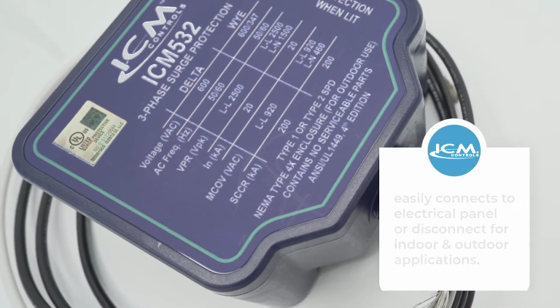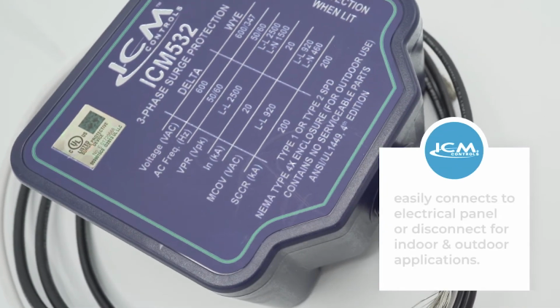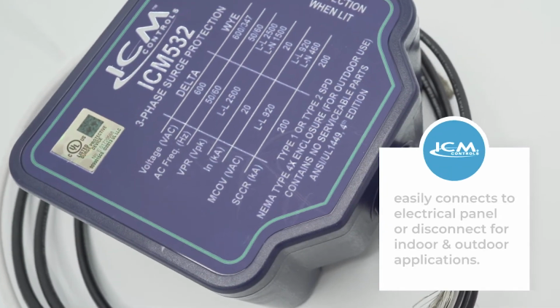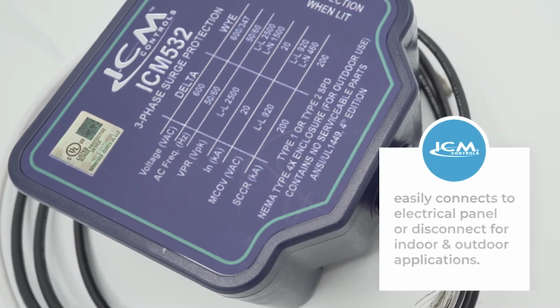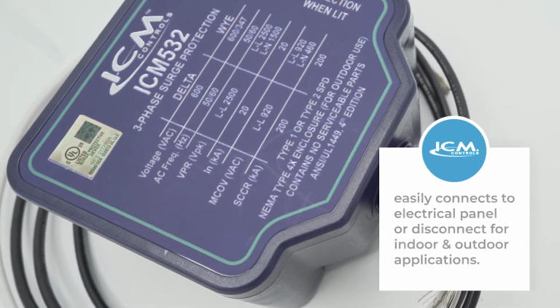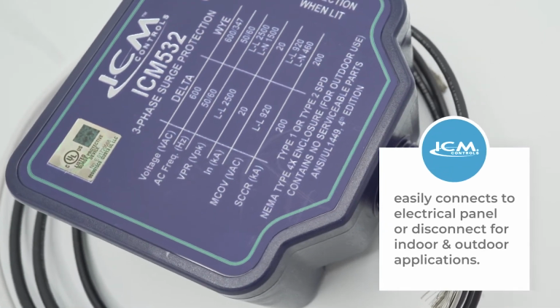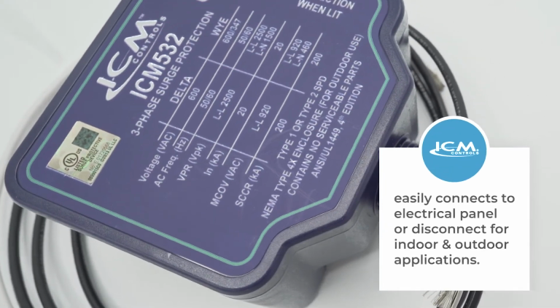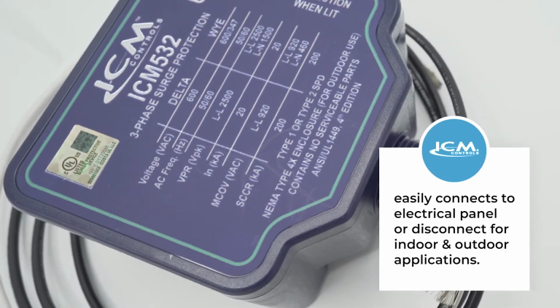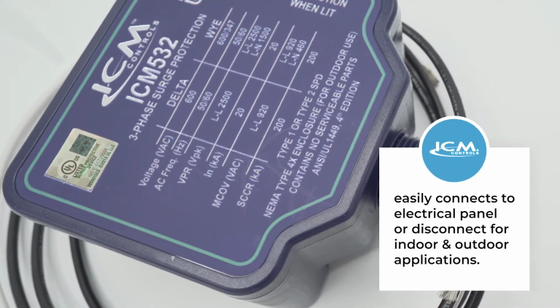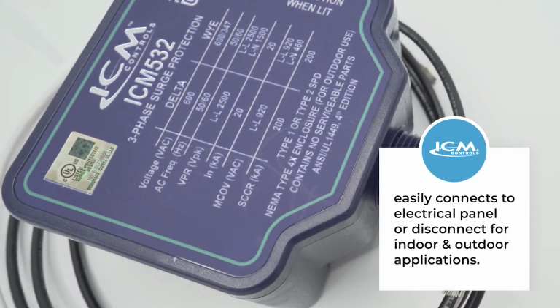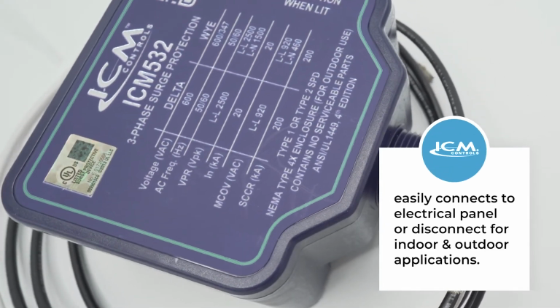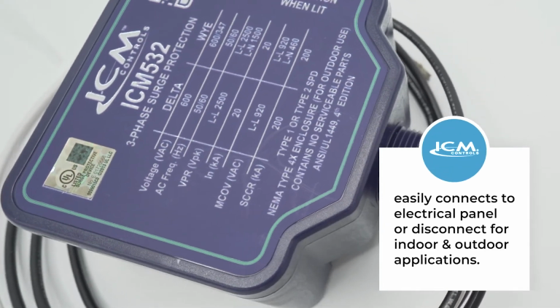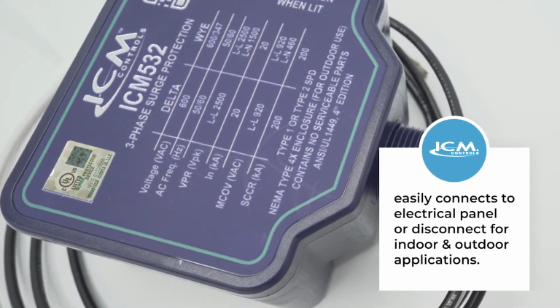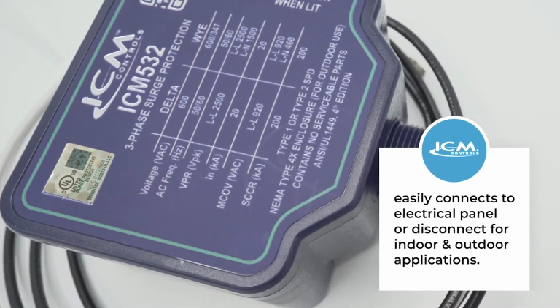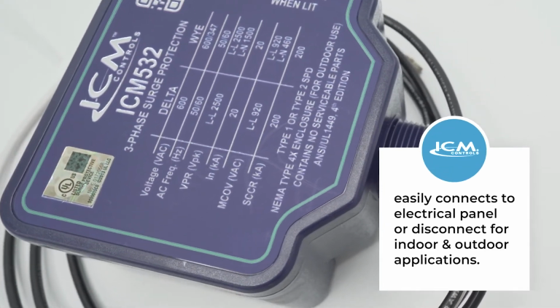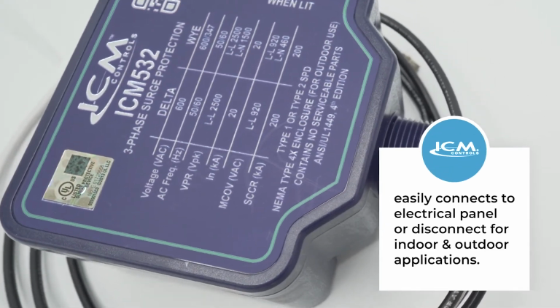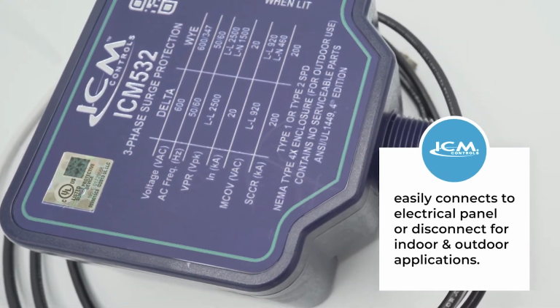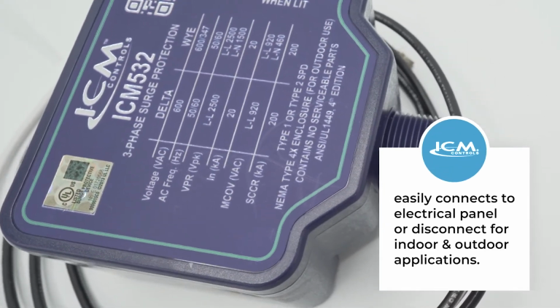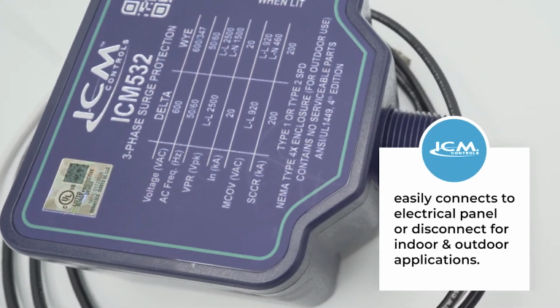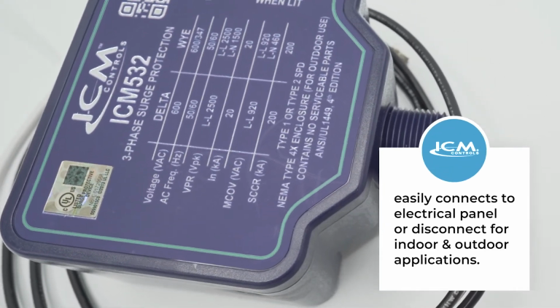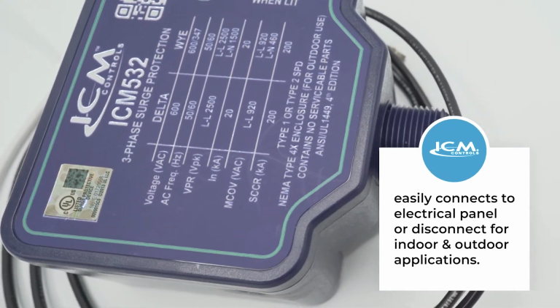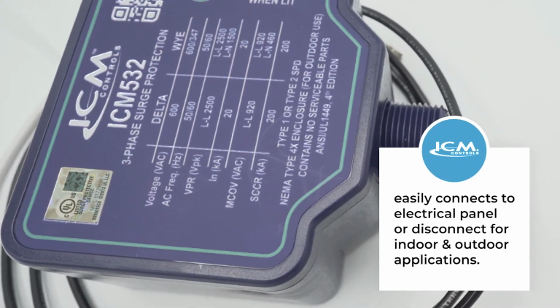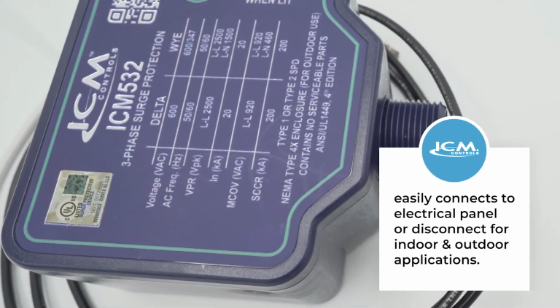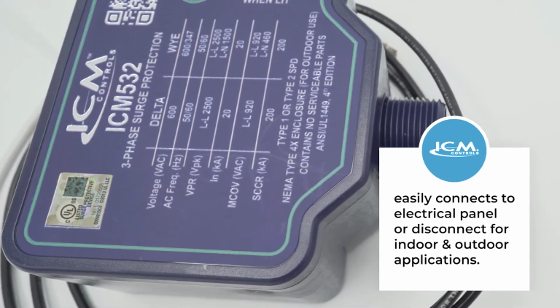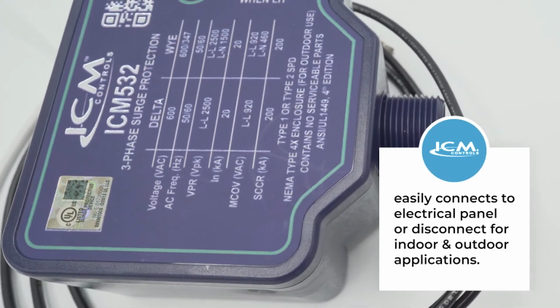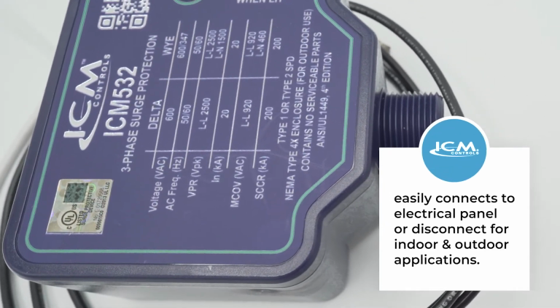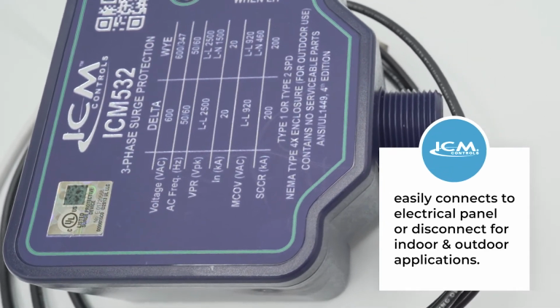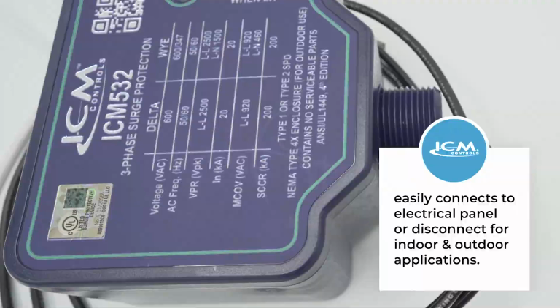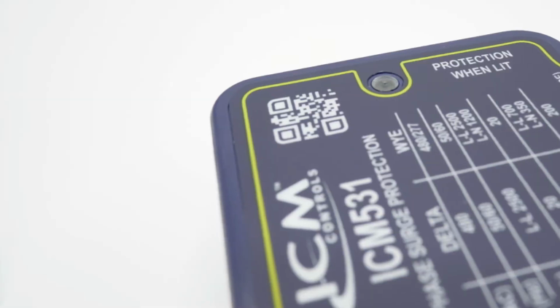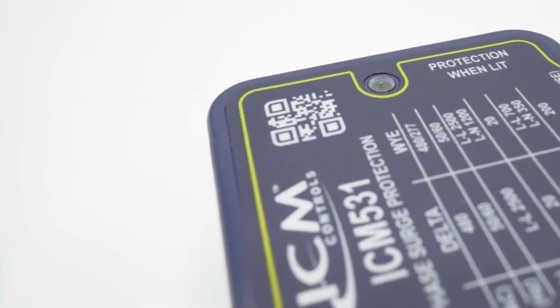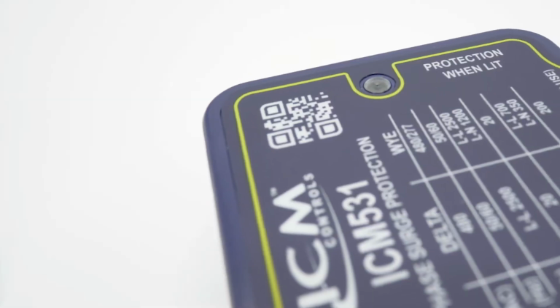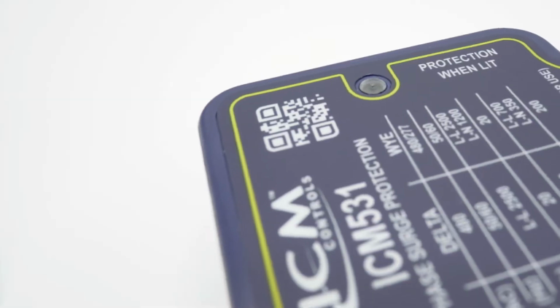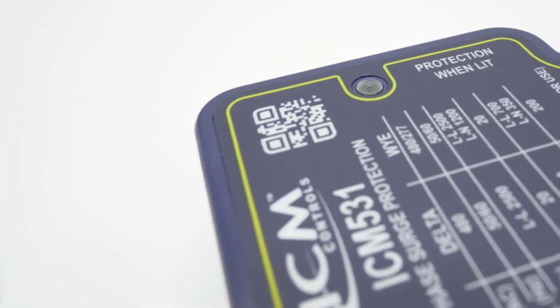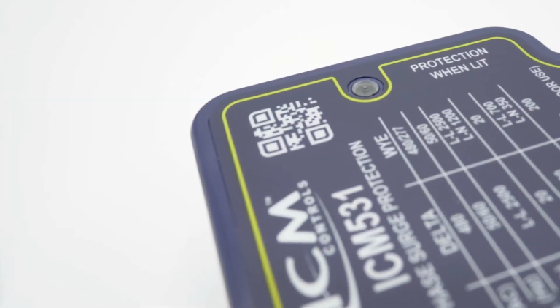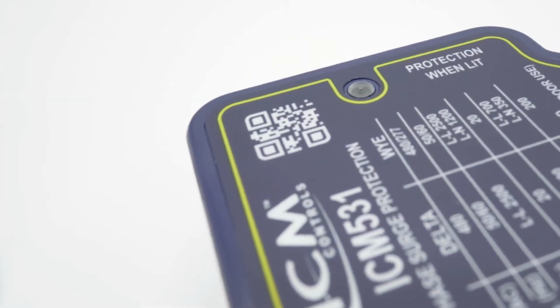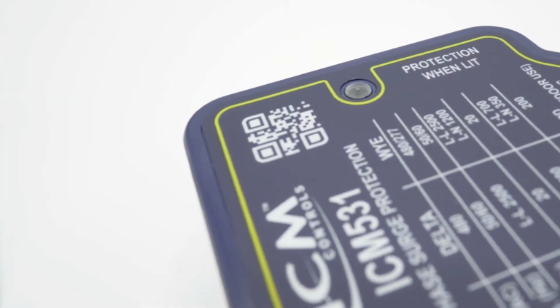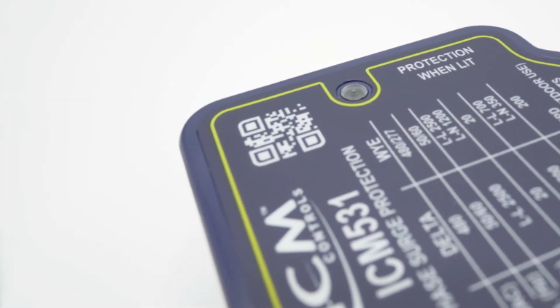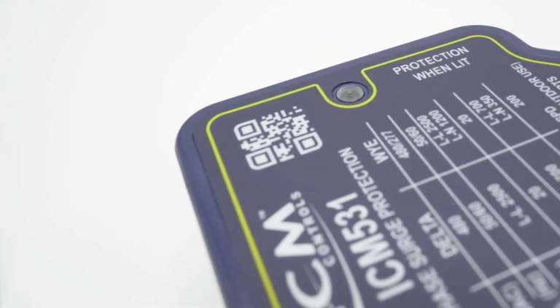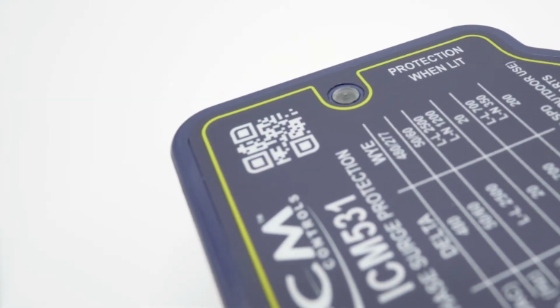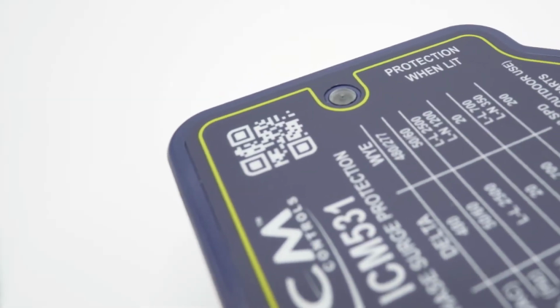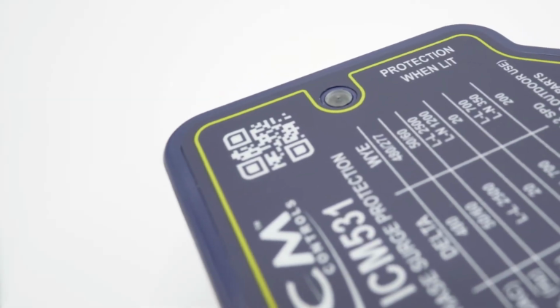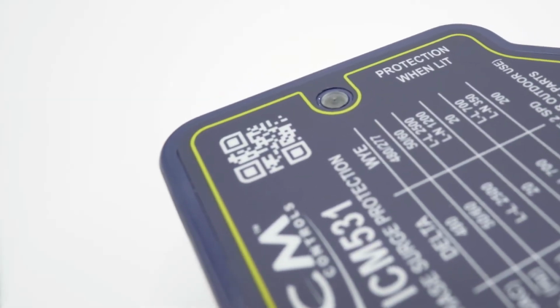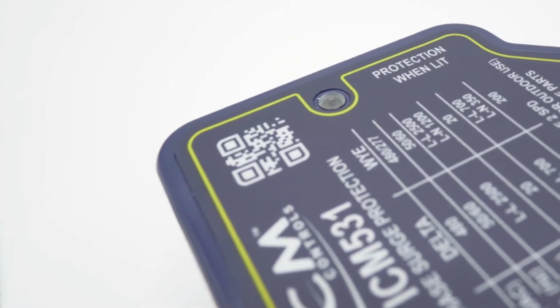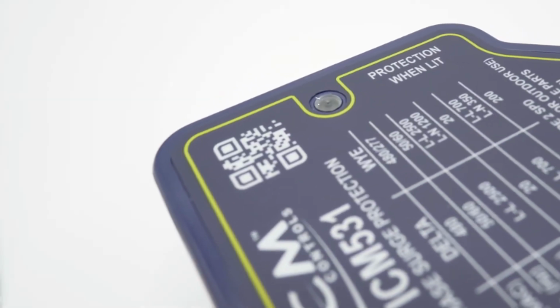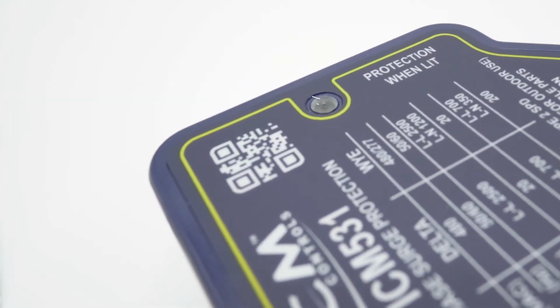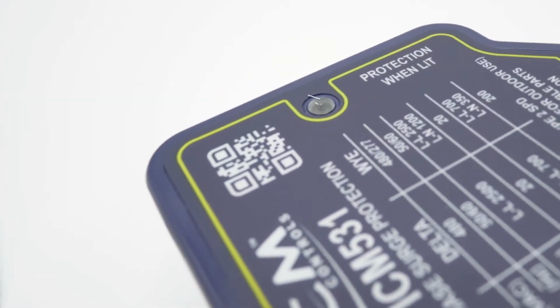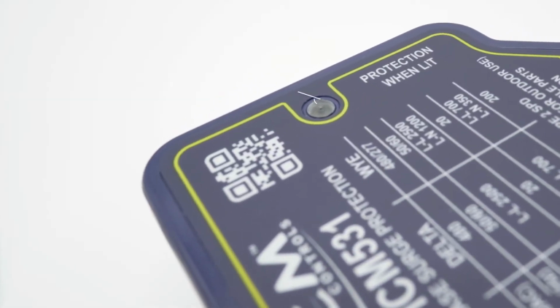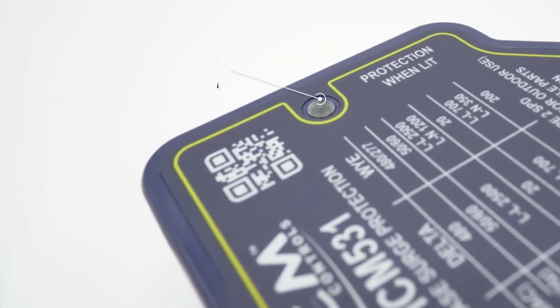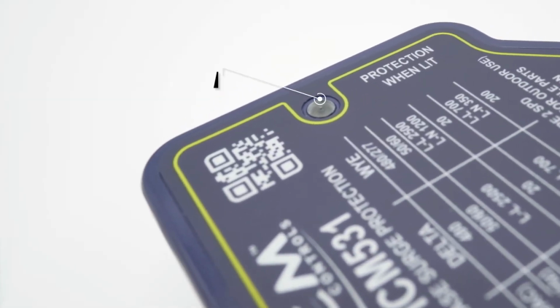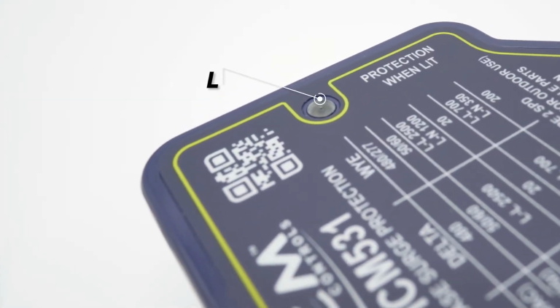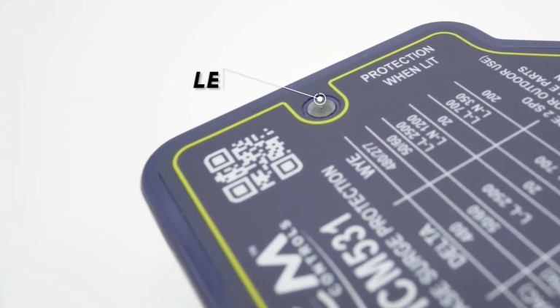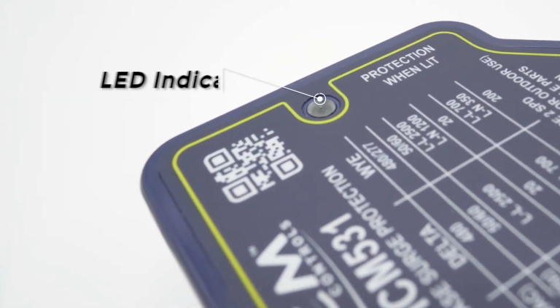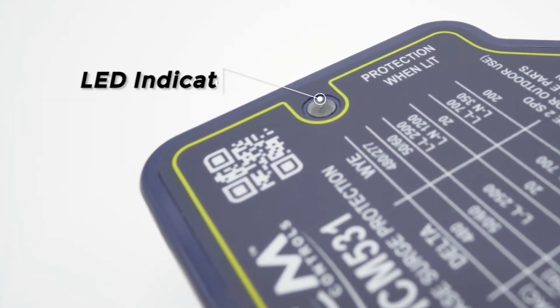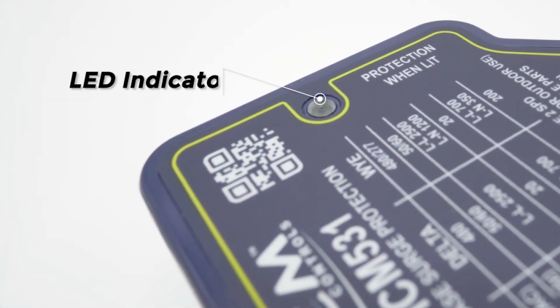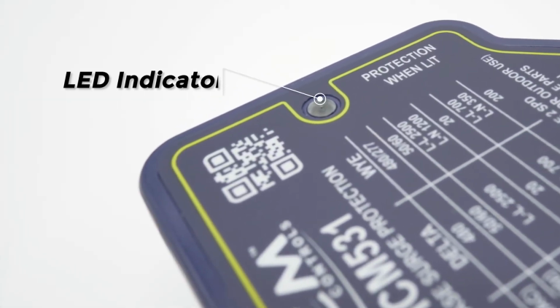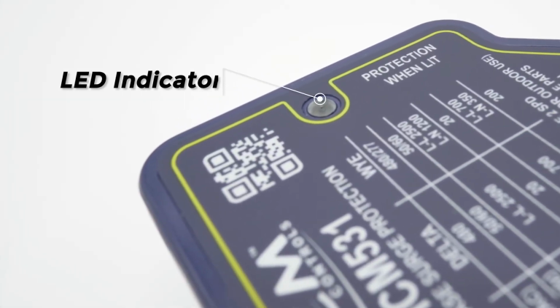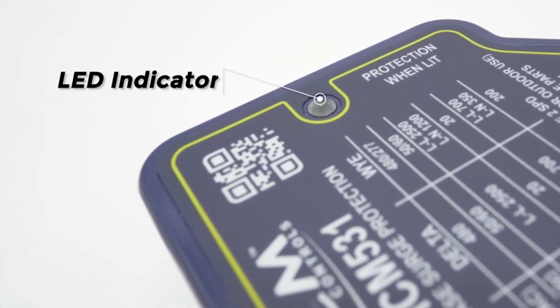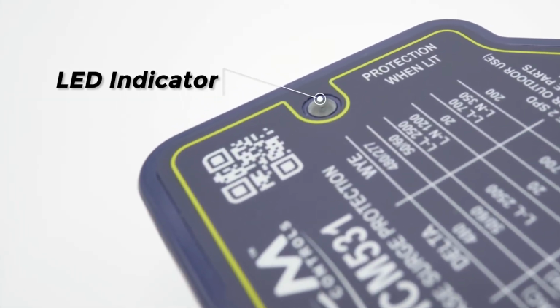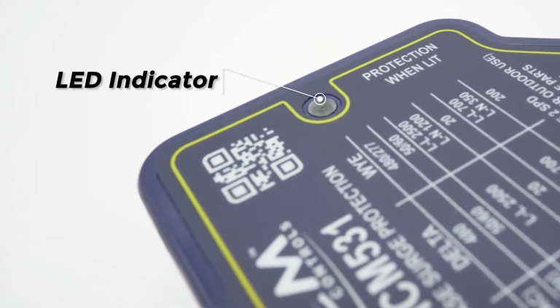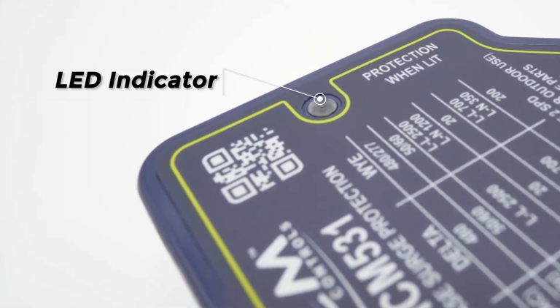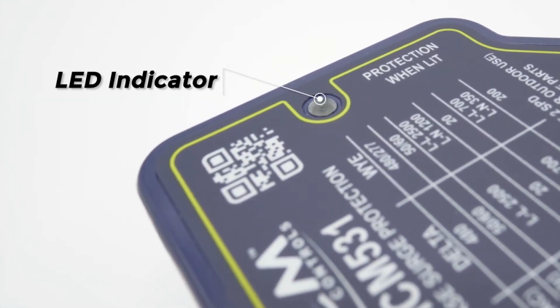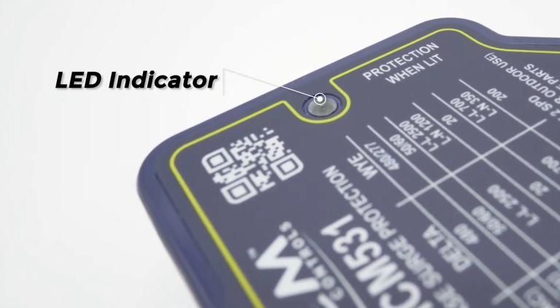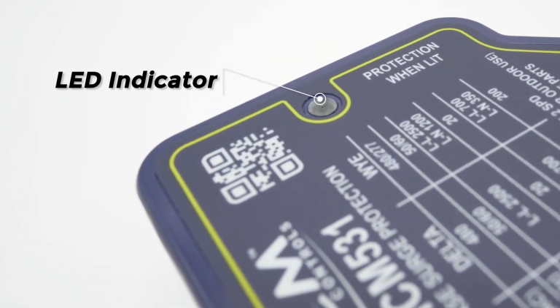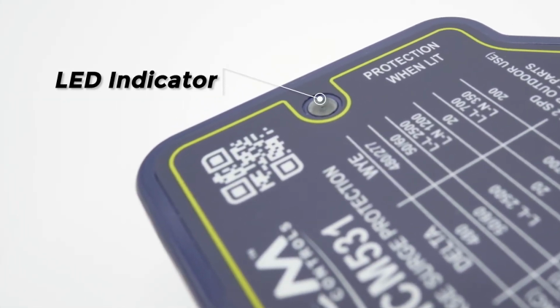The units can be easily connected and disconnected from the electric panel. A single-status LED light identifies when surge protection is present.